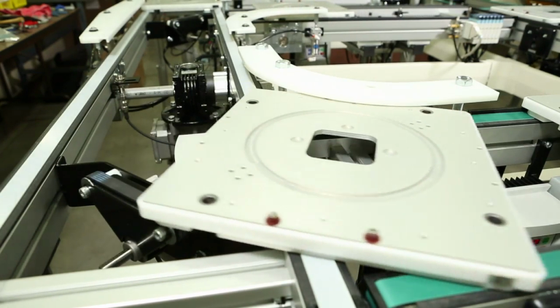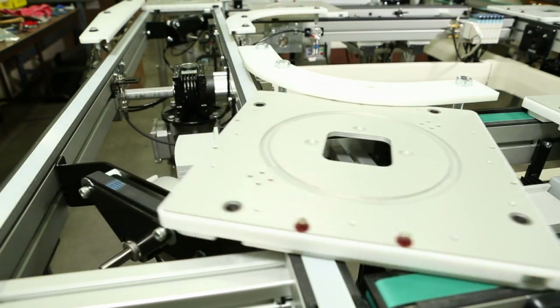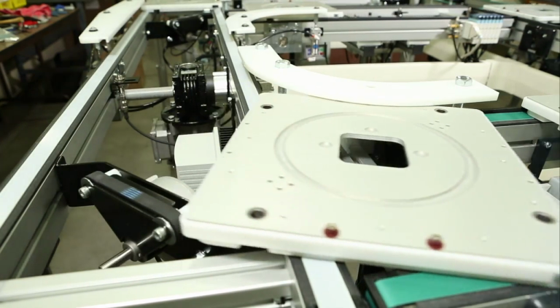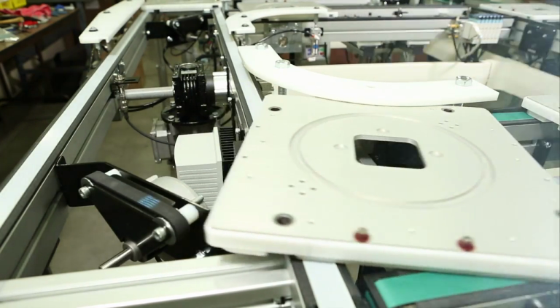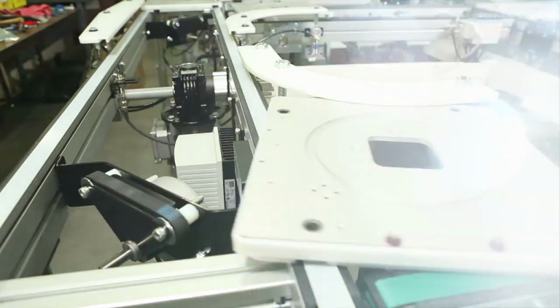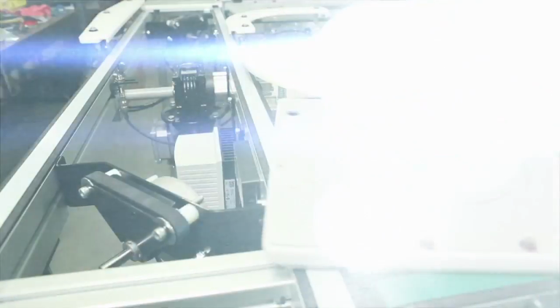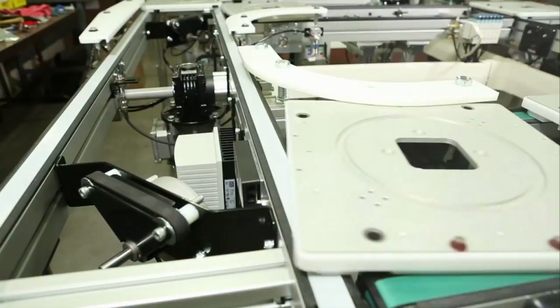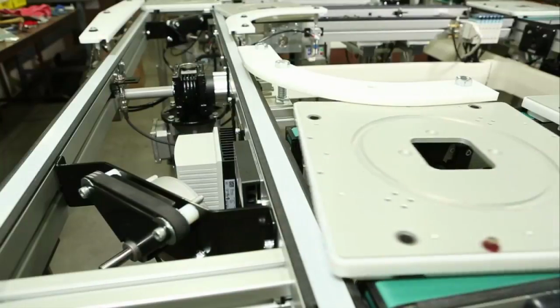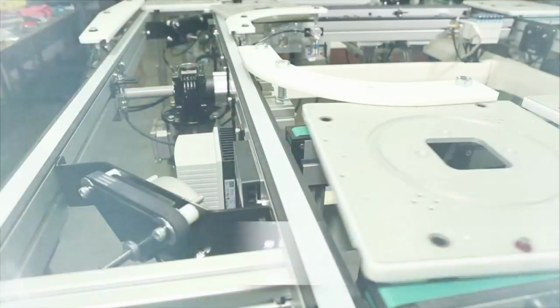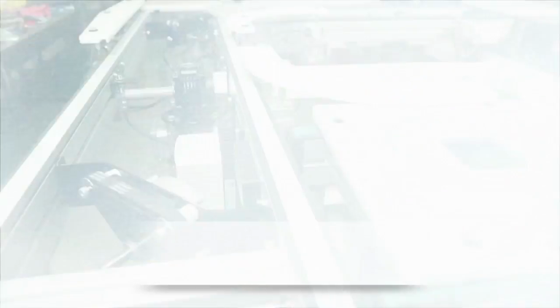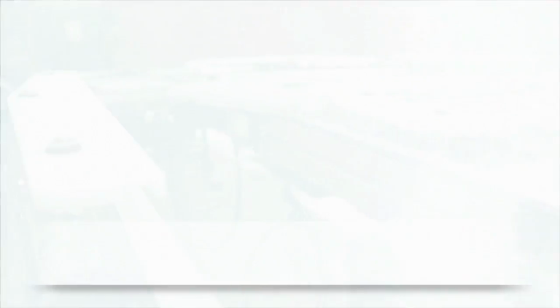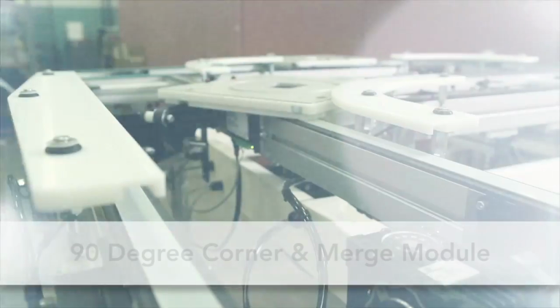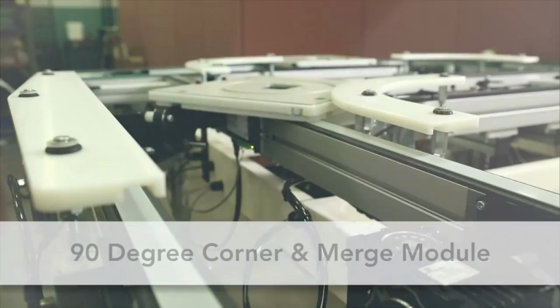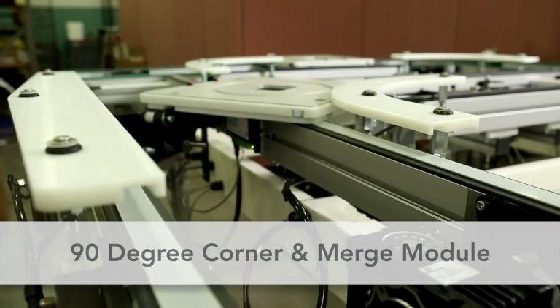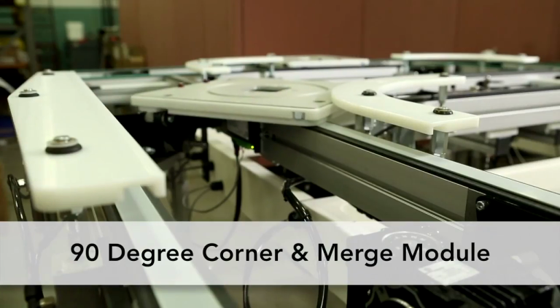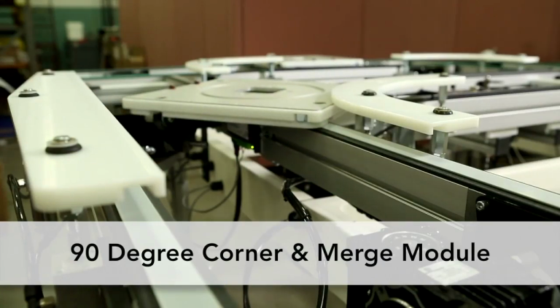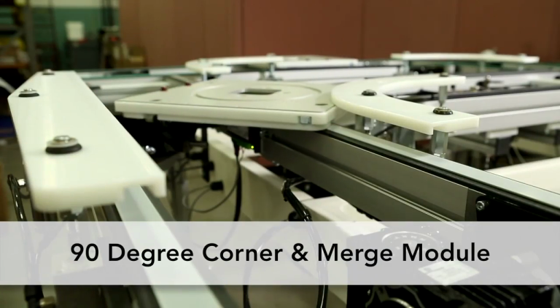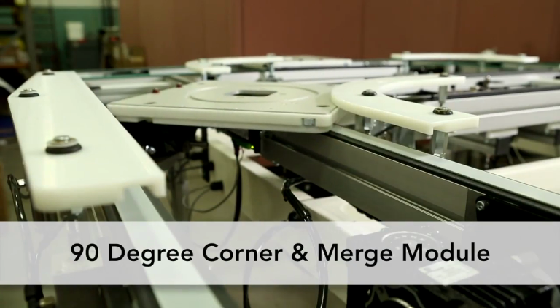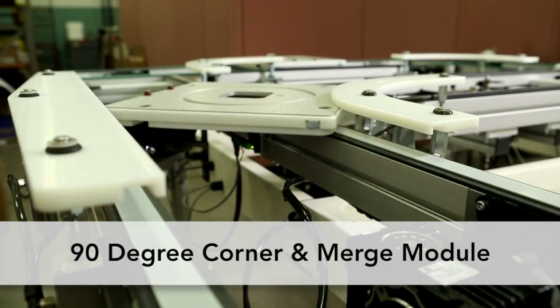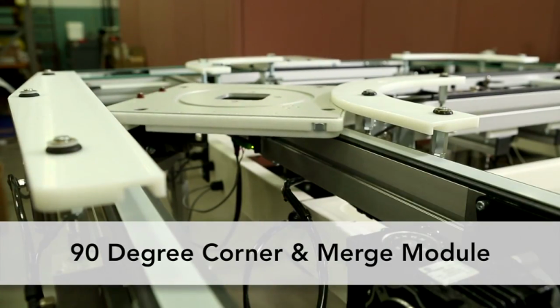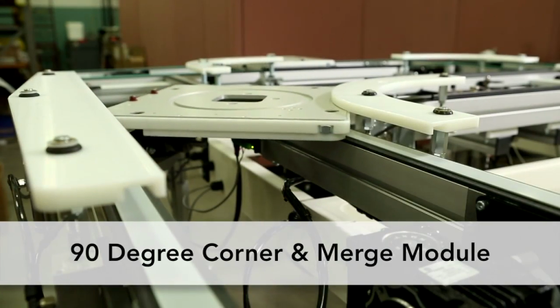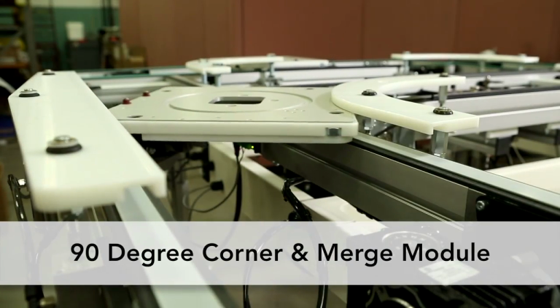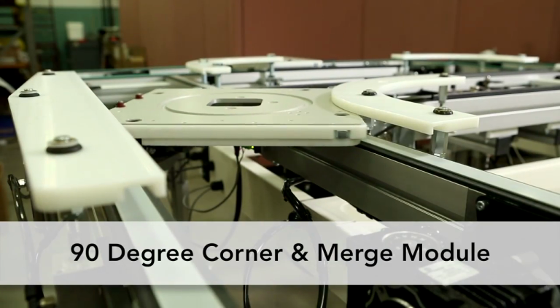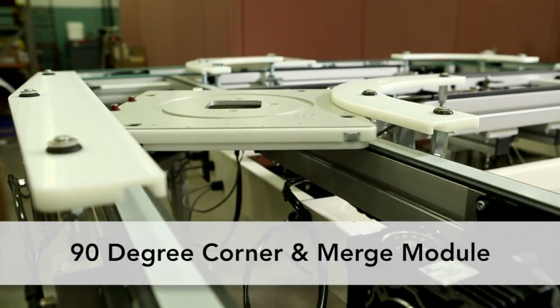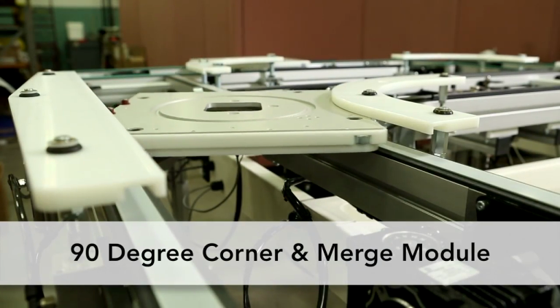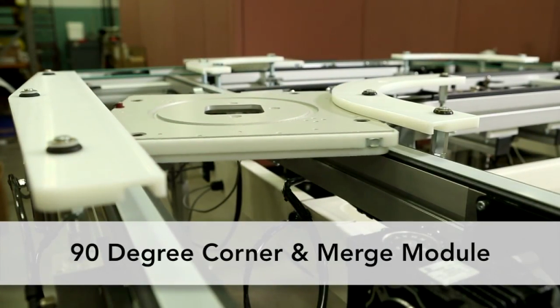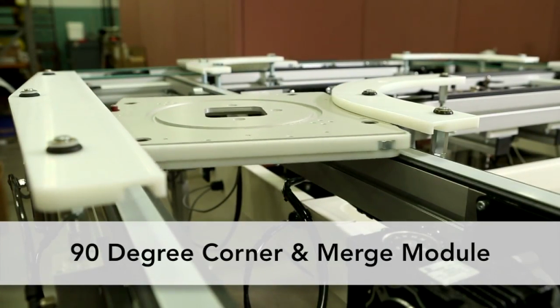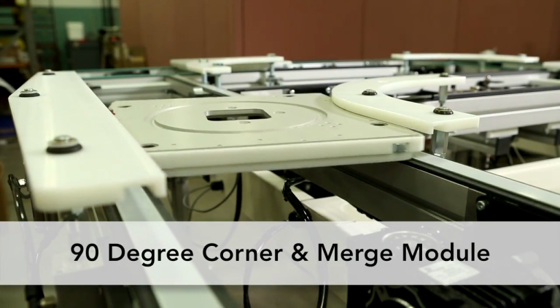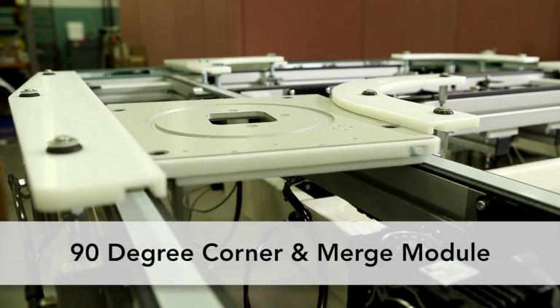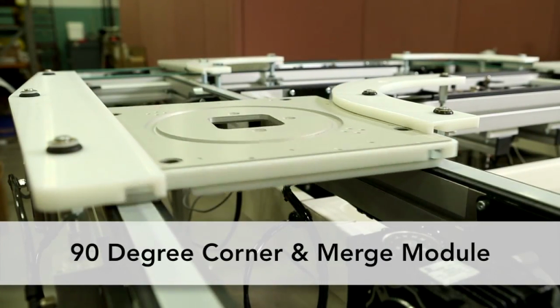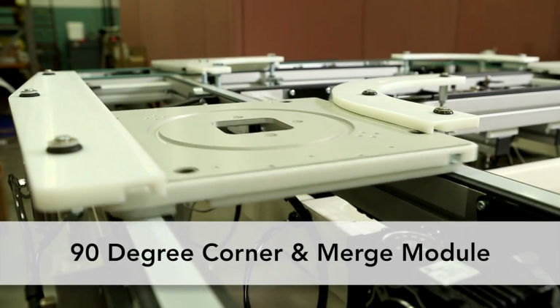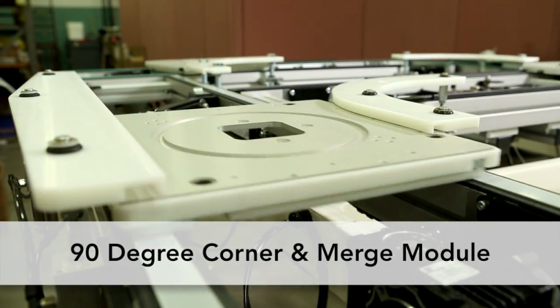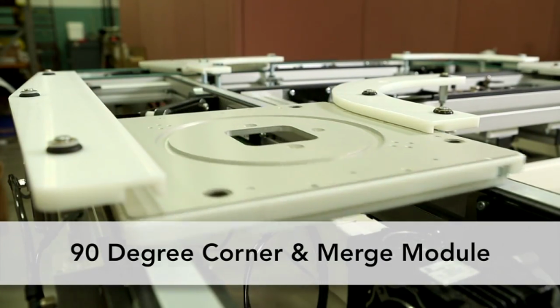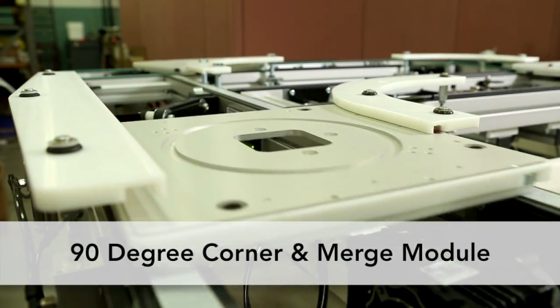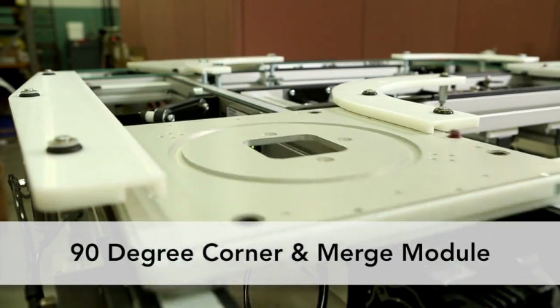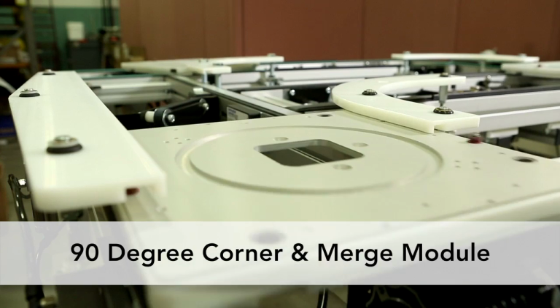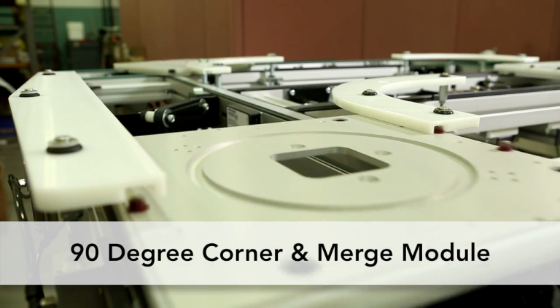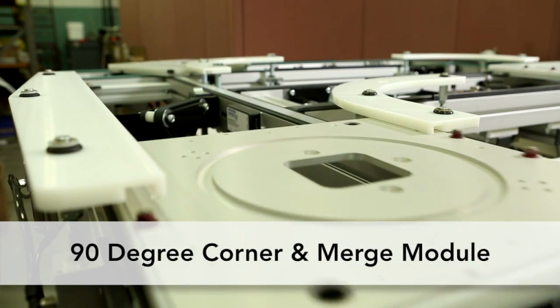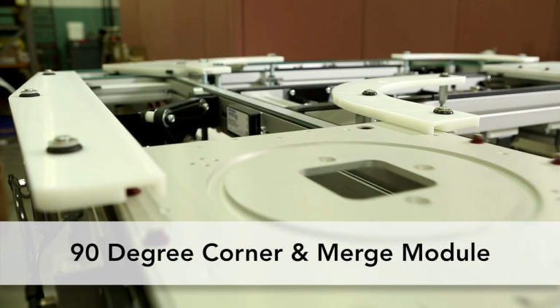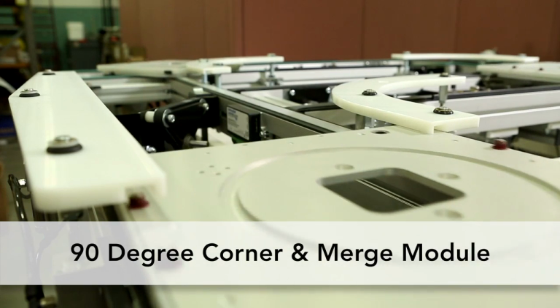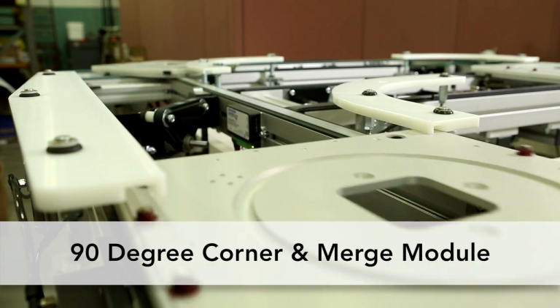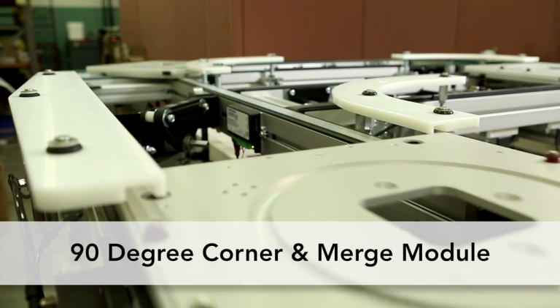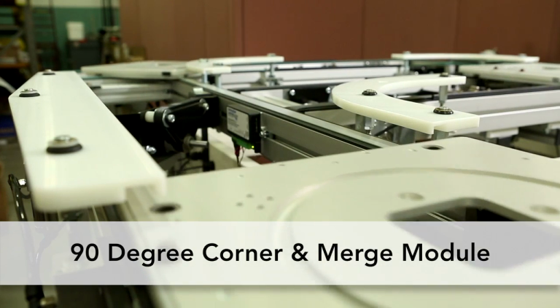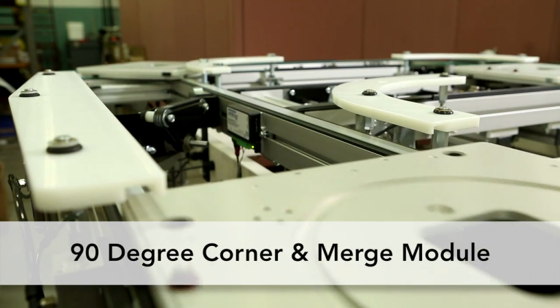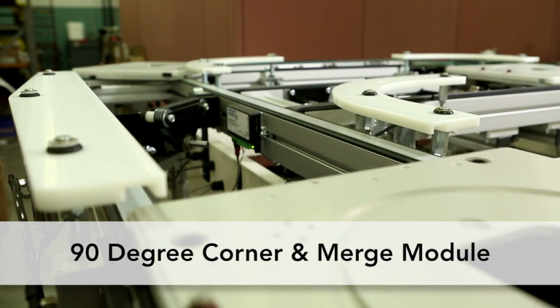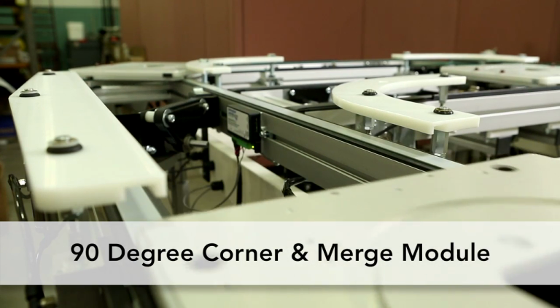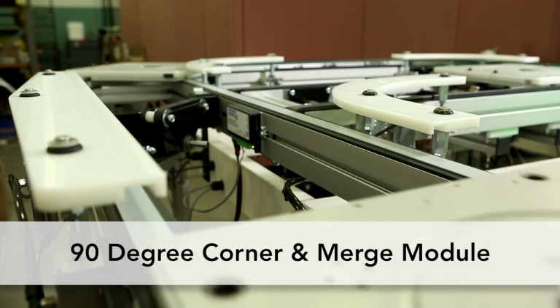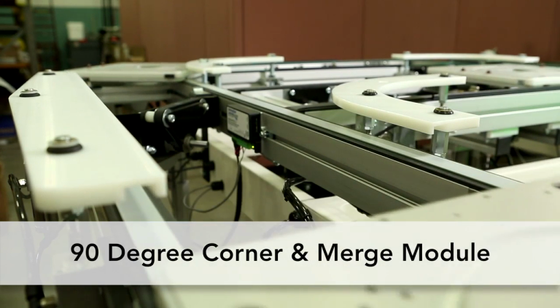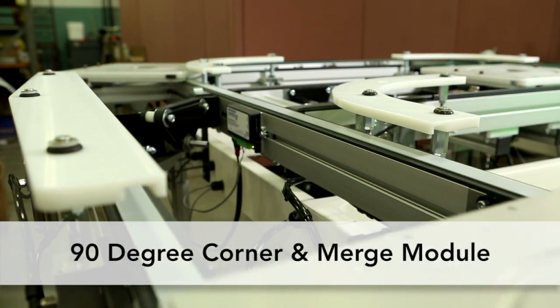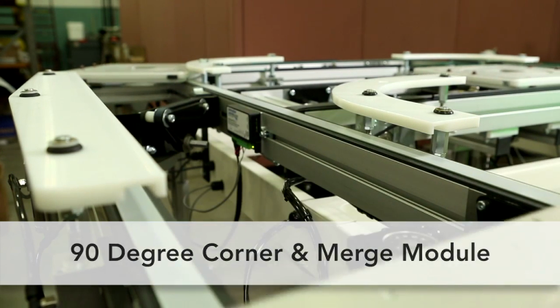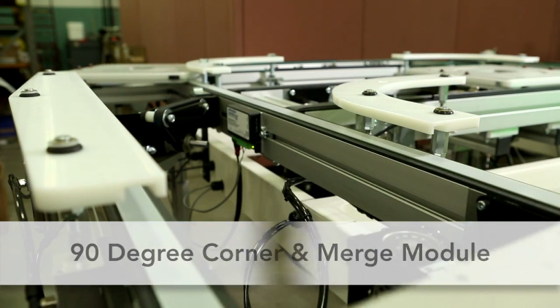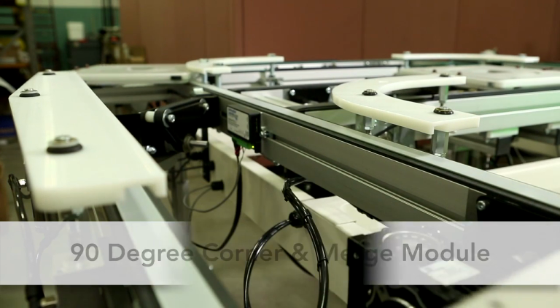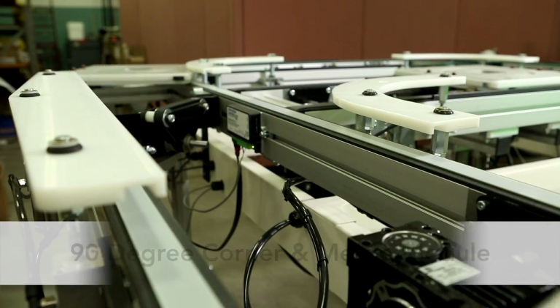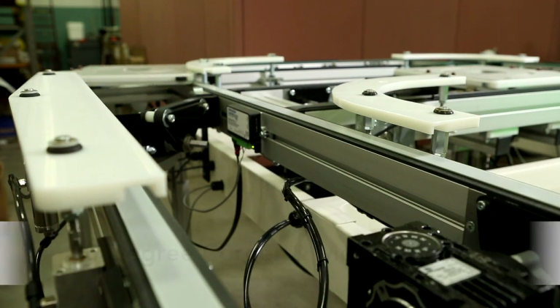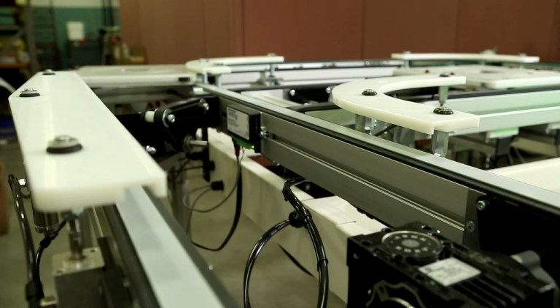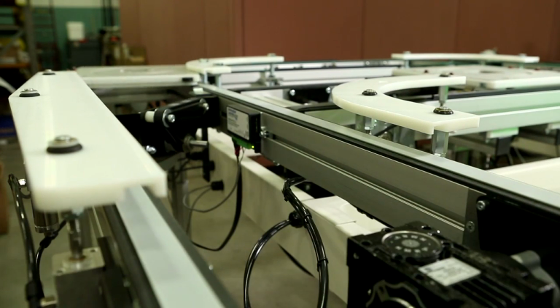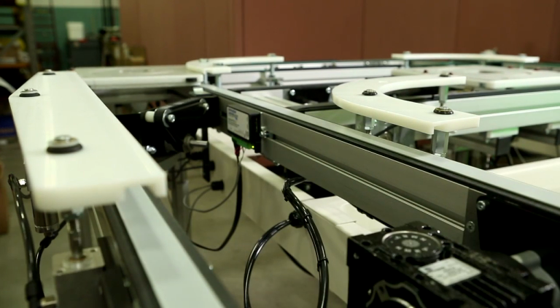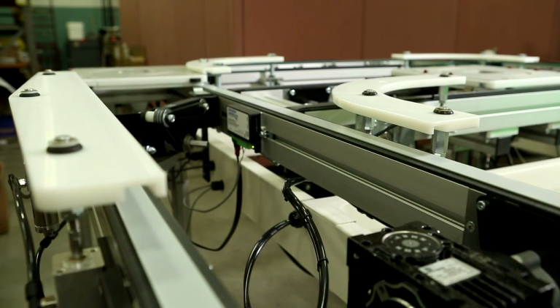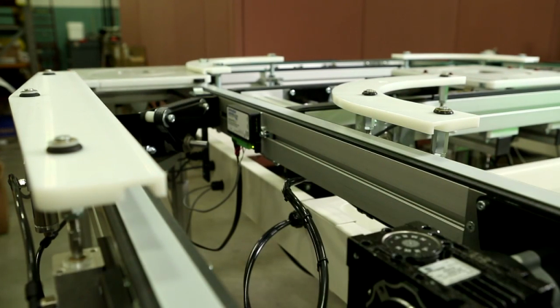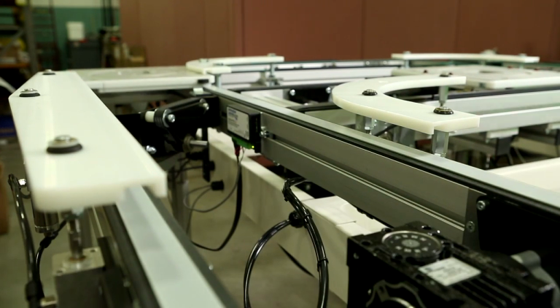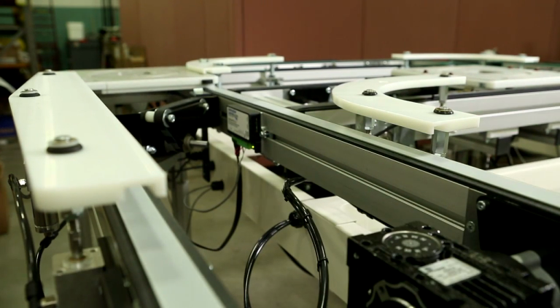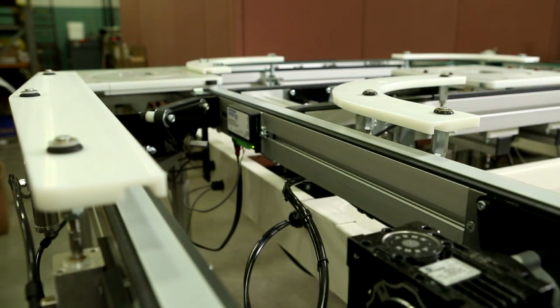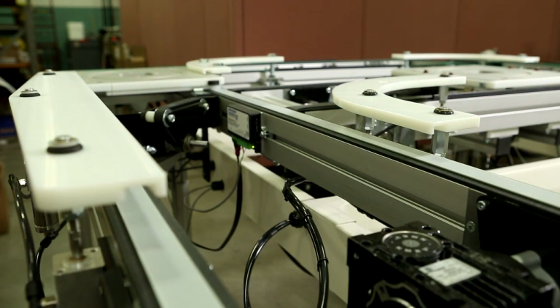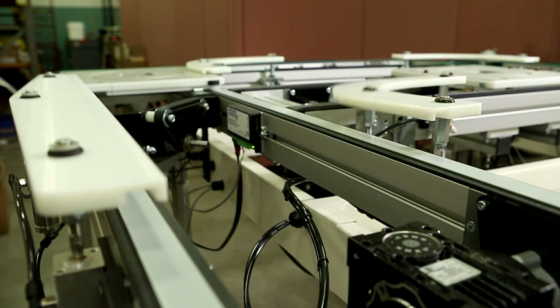The 90-degree corner and merge uses the same pin tracking and drive mechanism to safely merge two lines together.